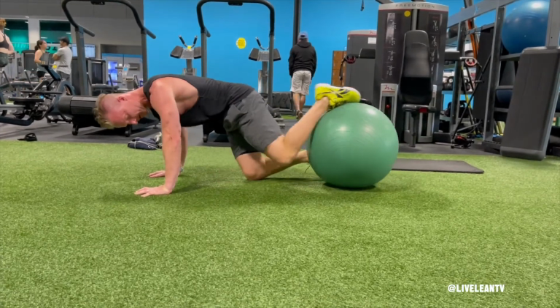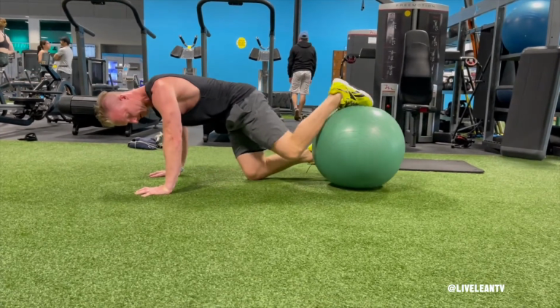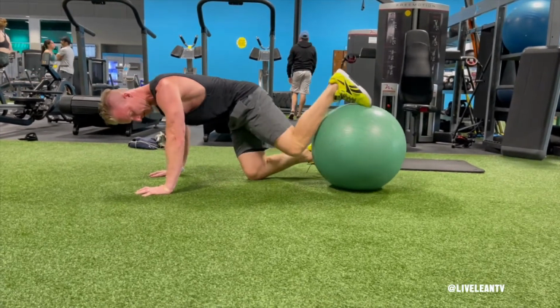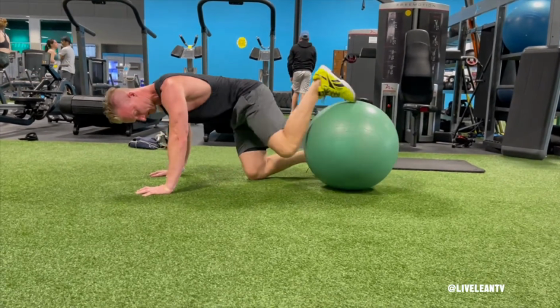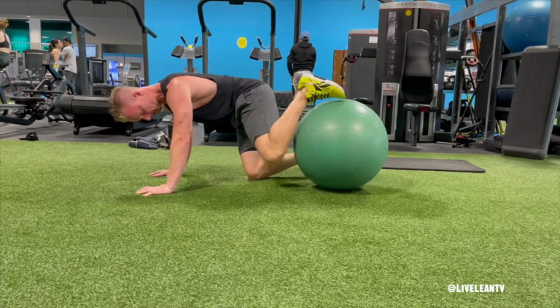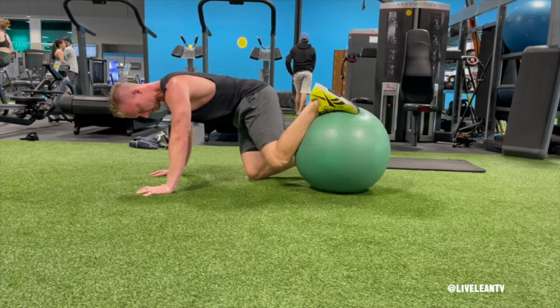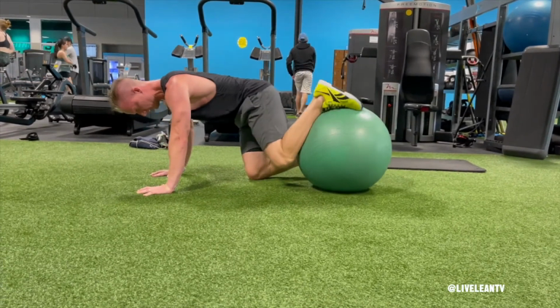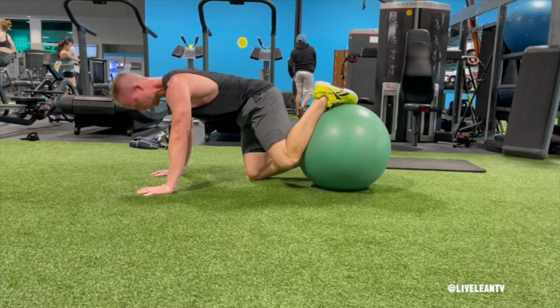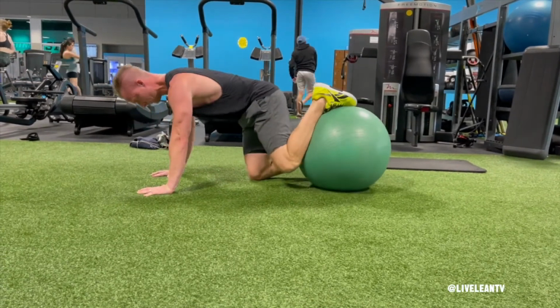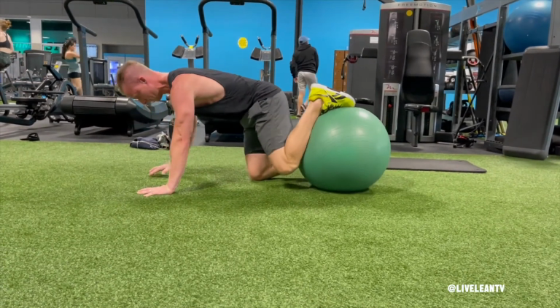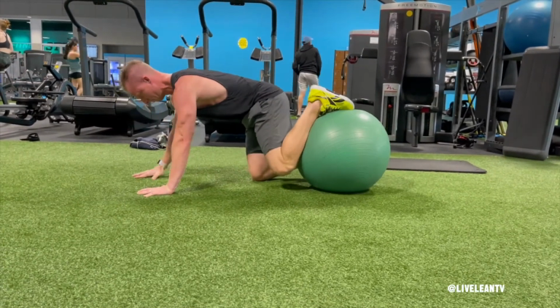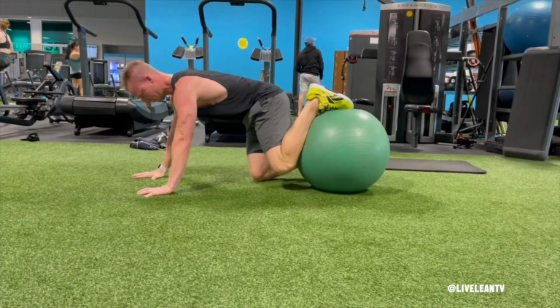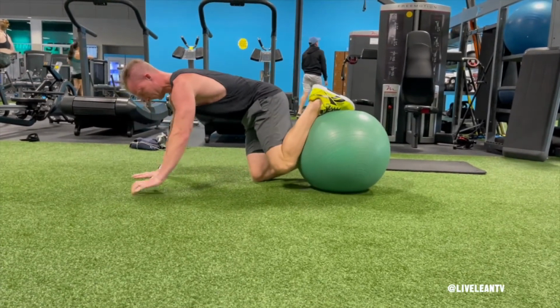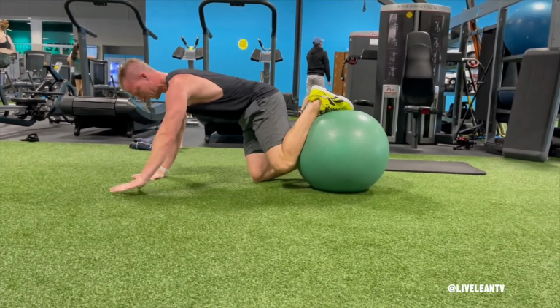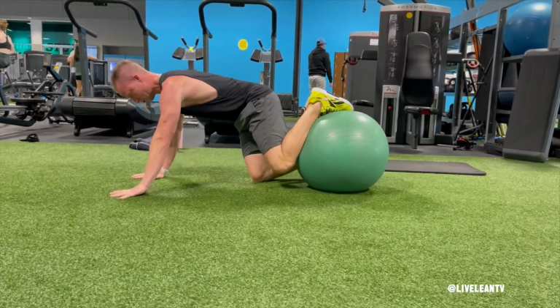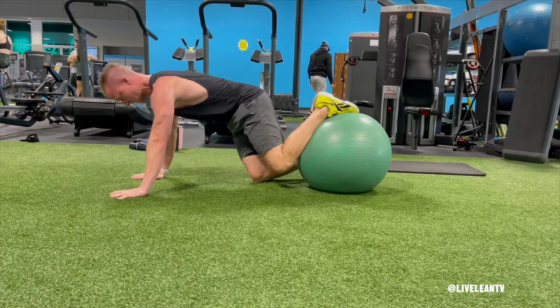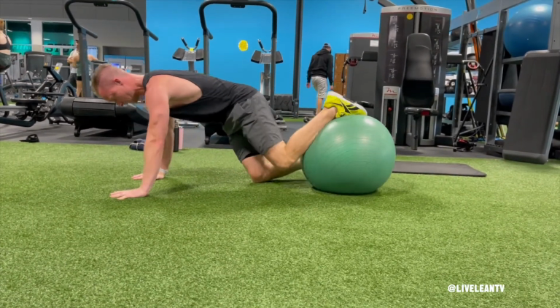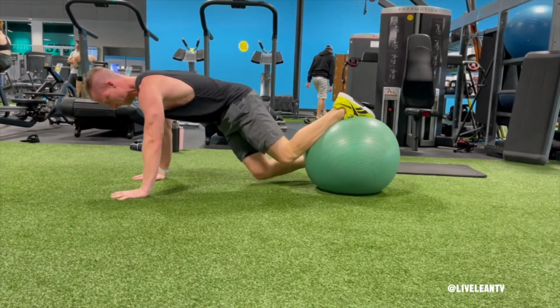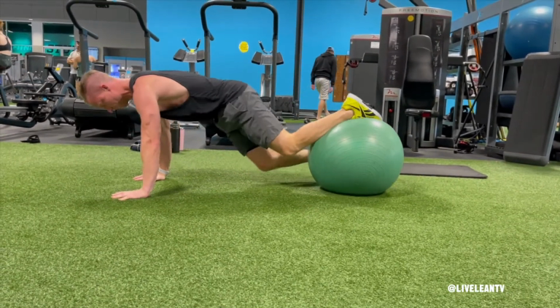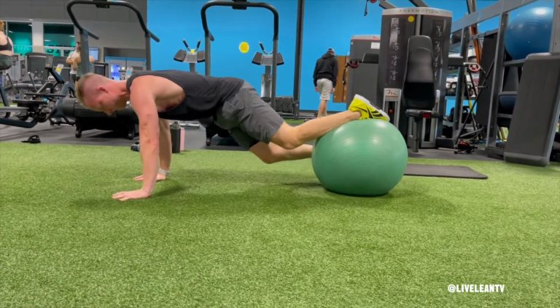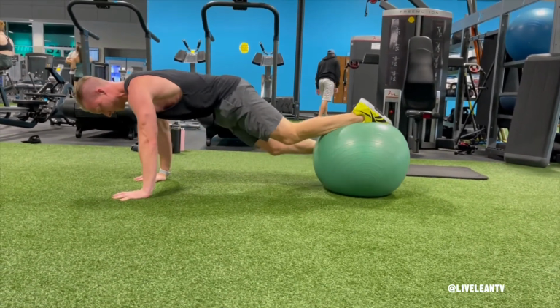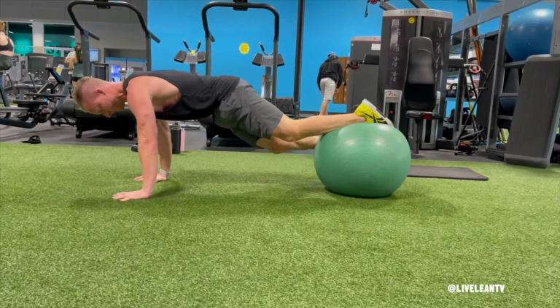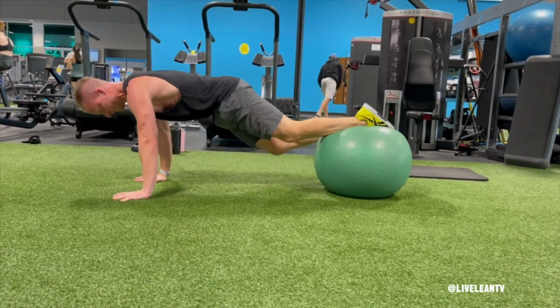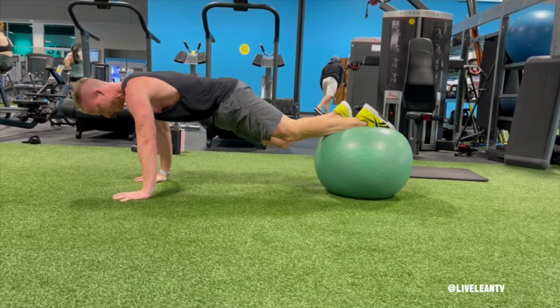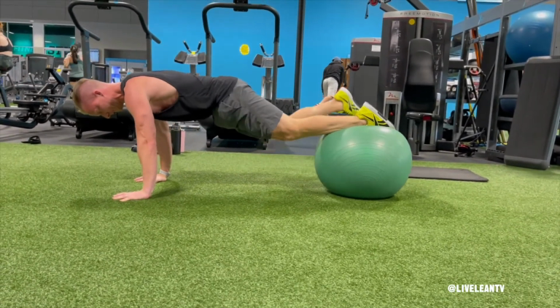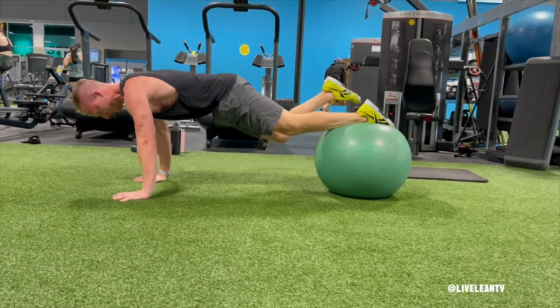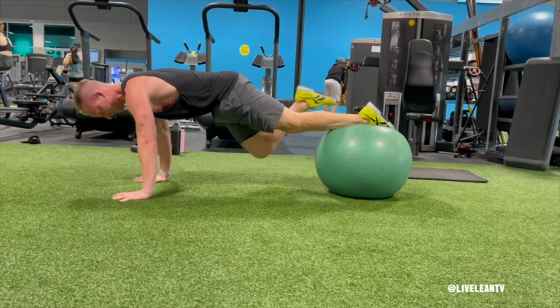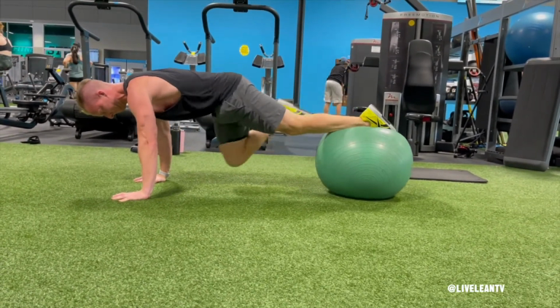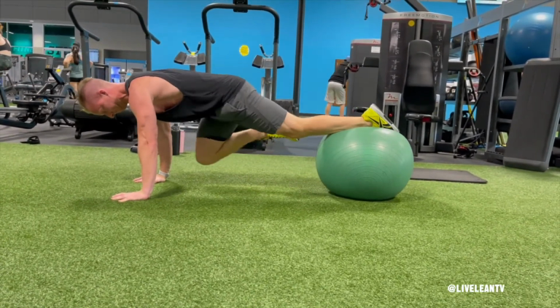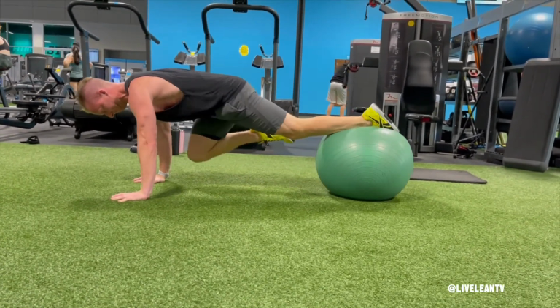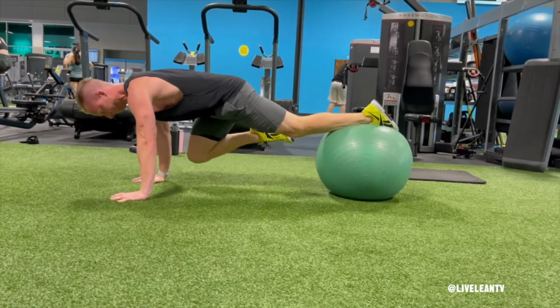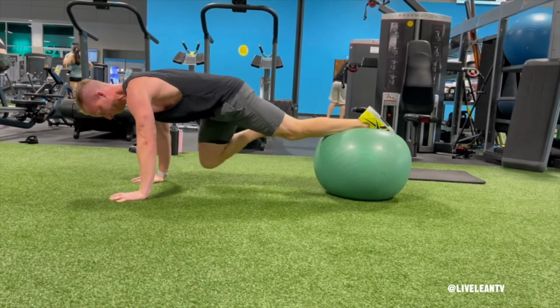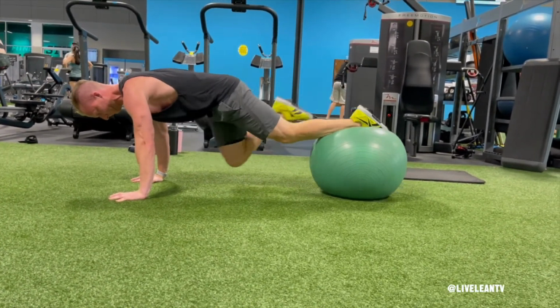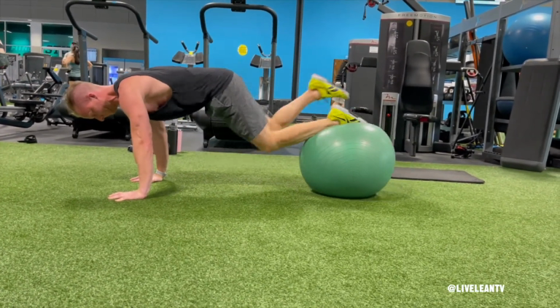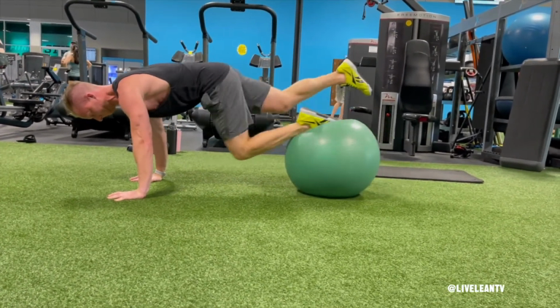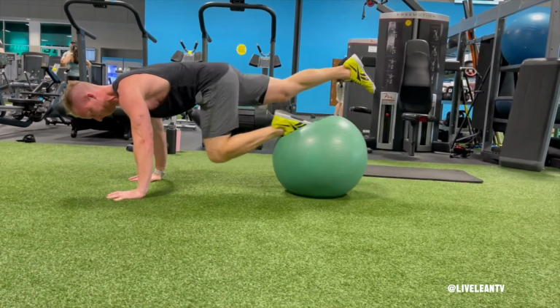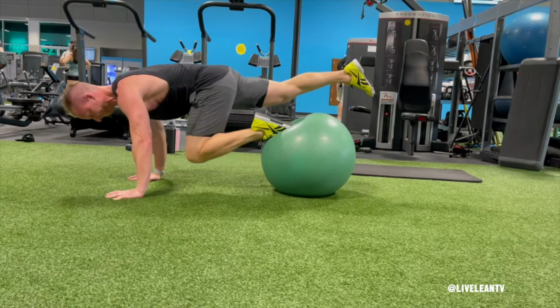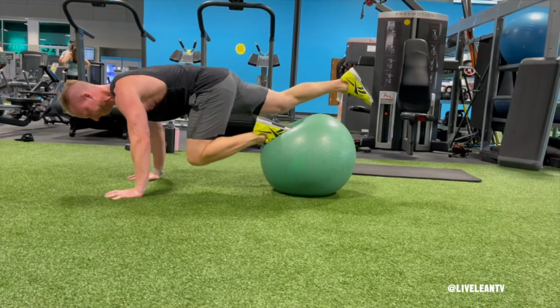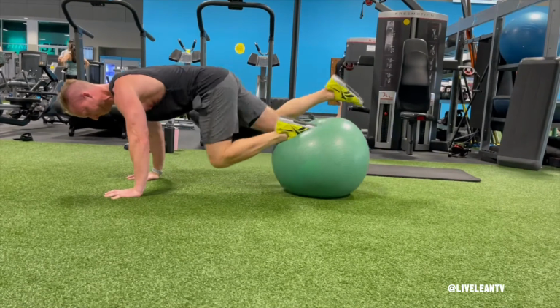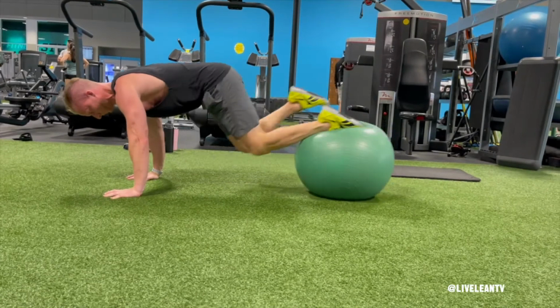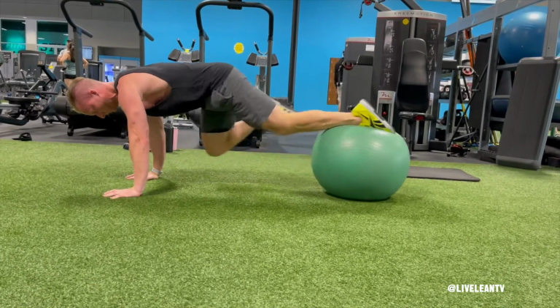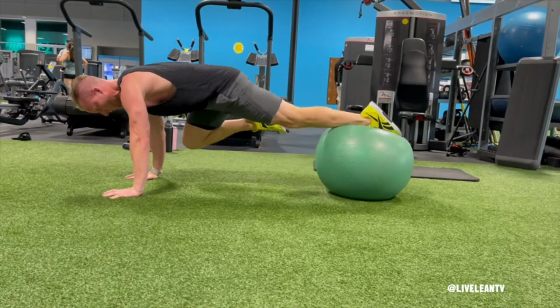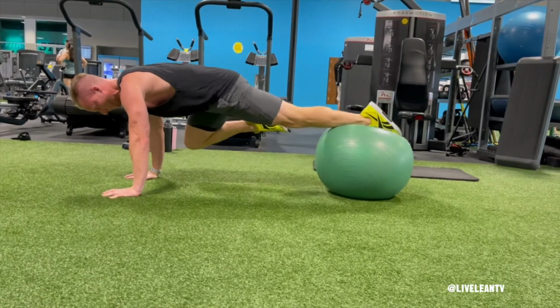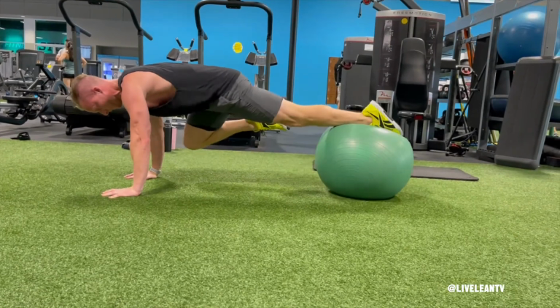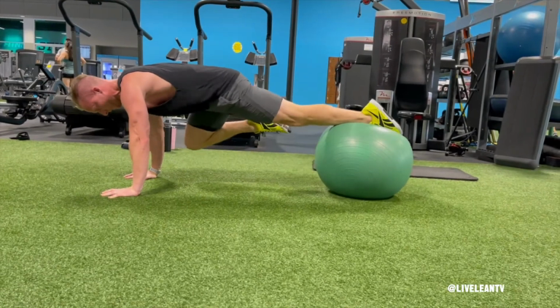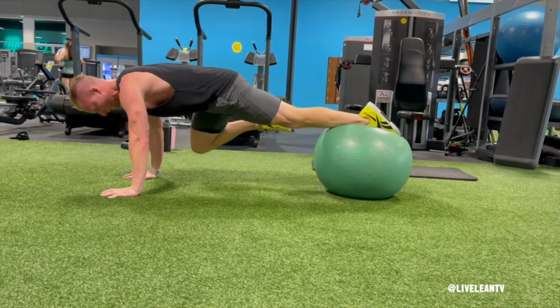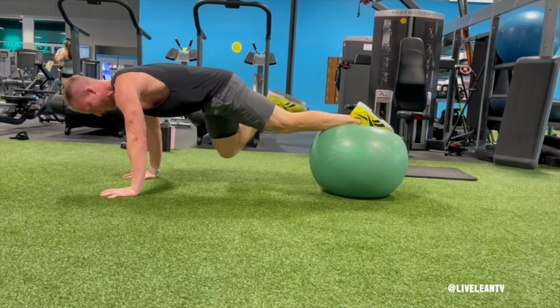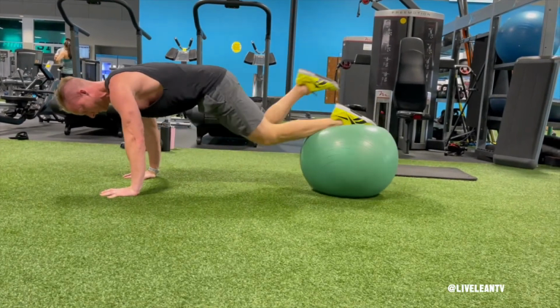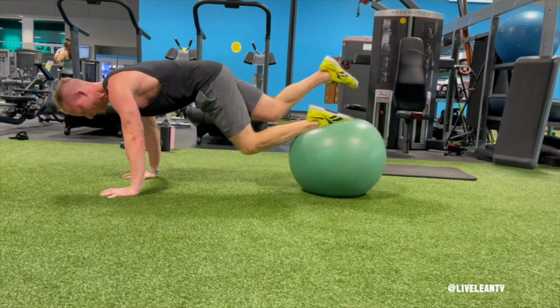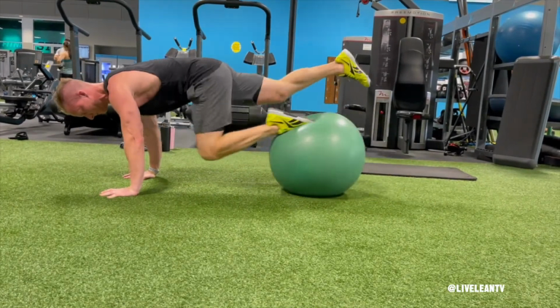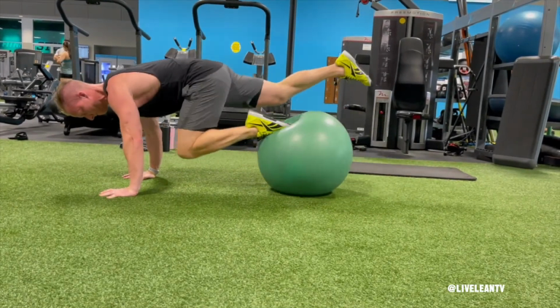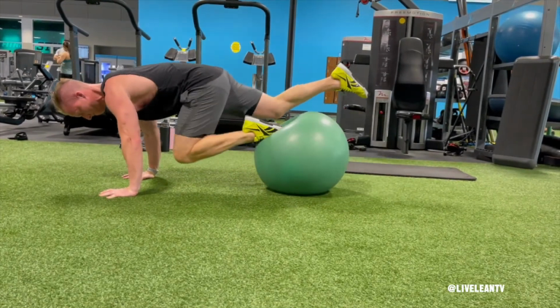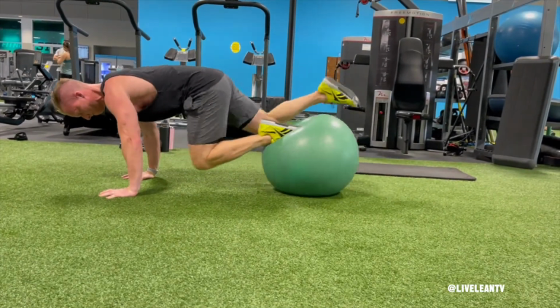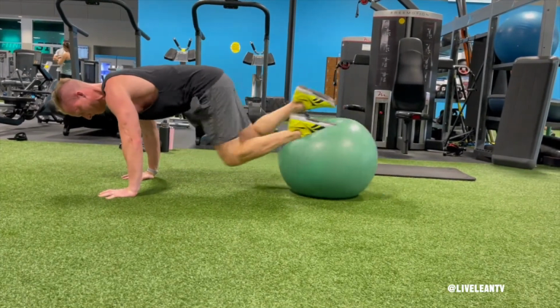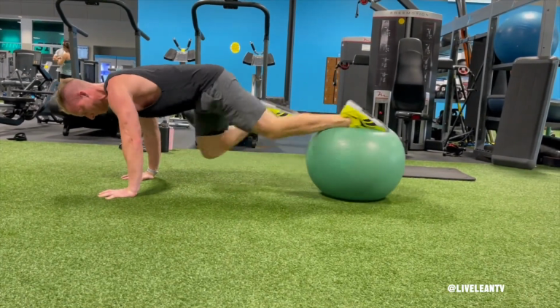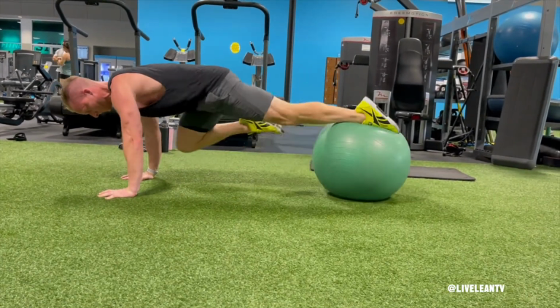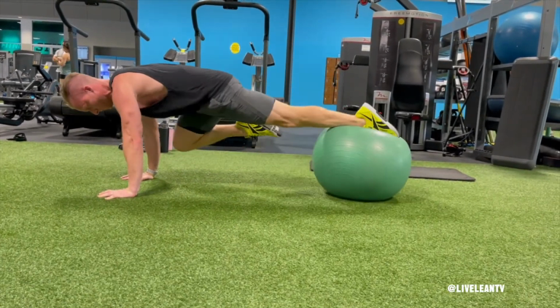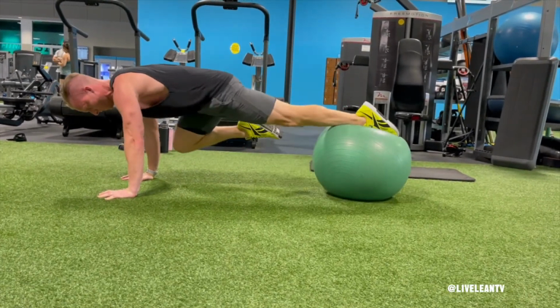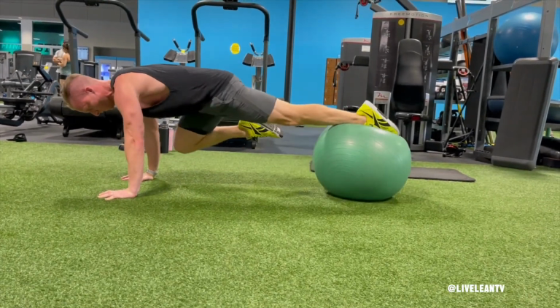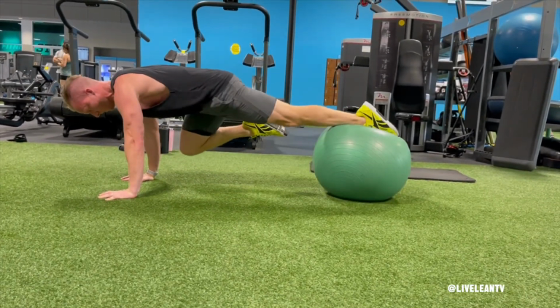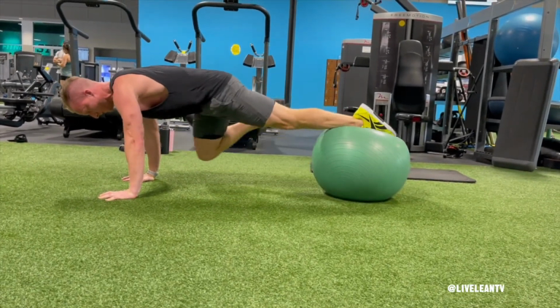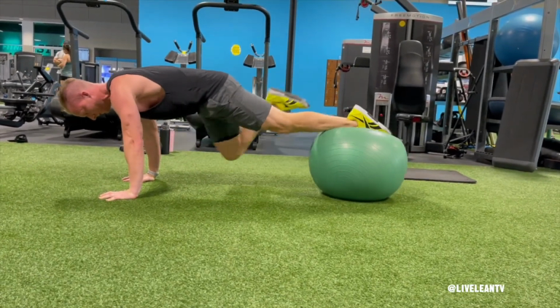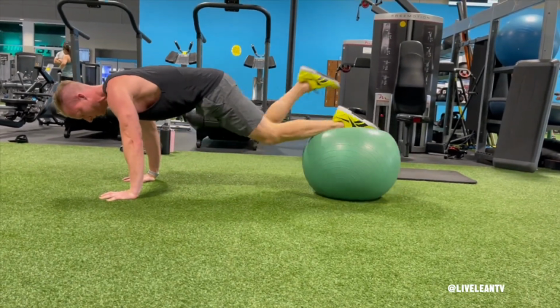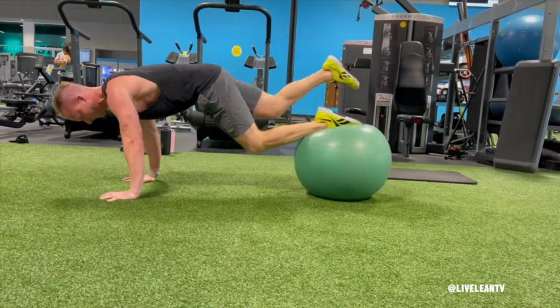Reverse the movement by slowly straightening the leg on top of the Swiss ball back to the original position. Repeat all the reps on one leg, then switch legs and repeat.